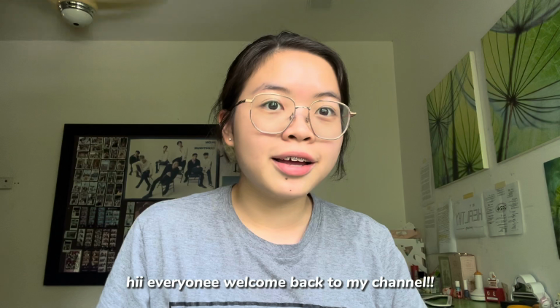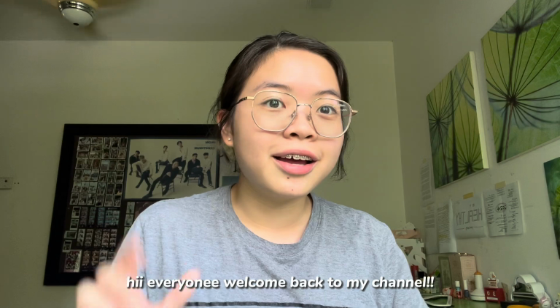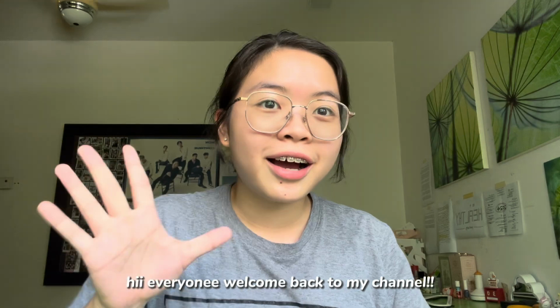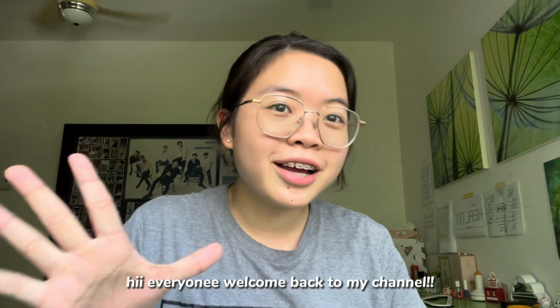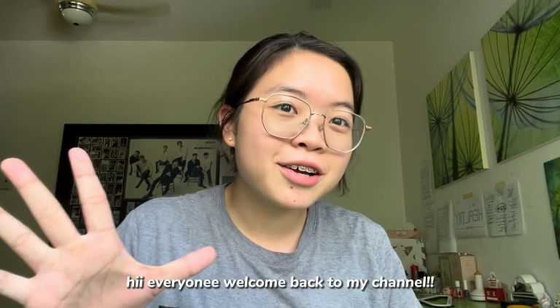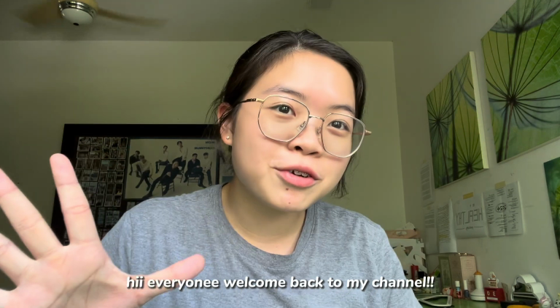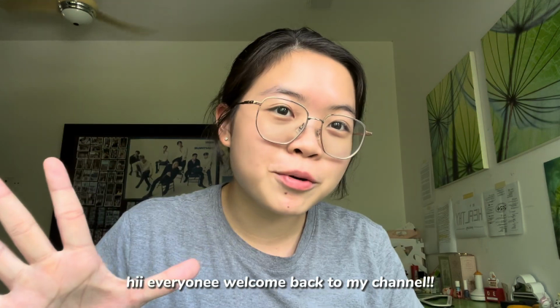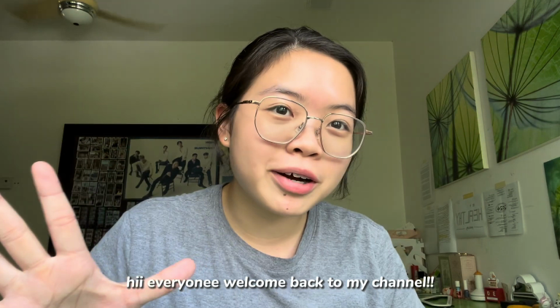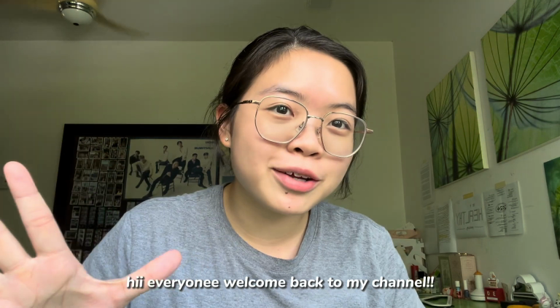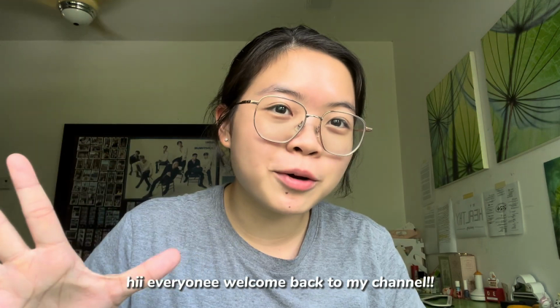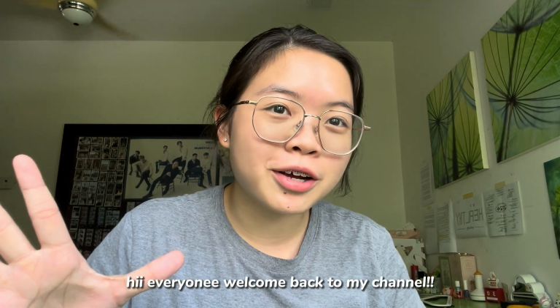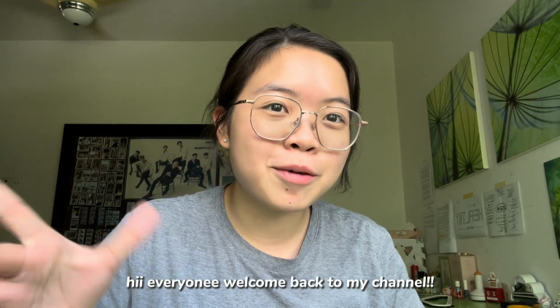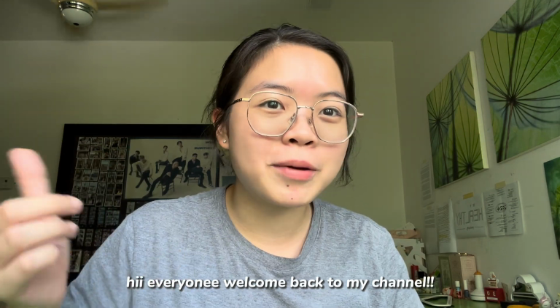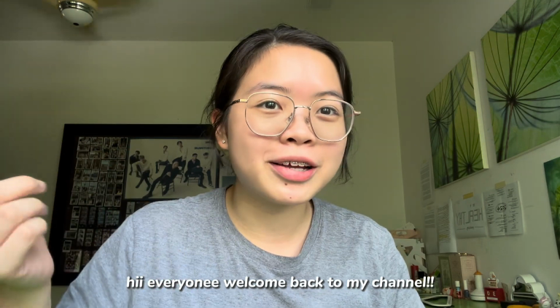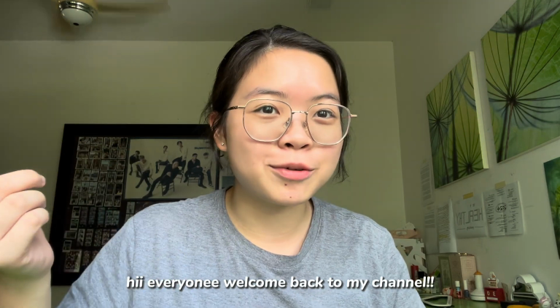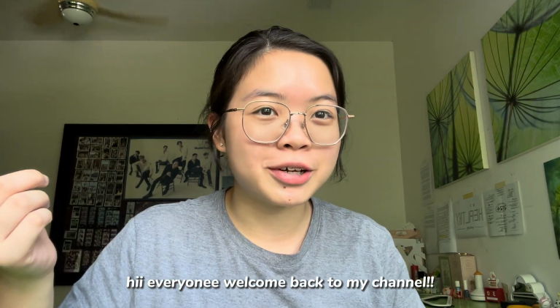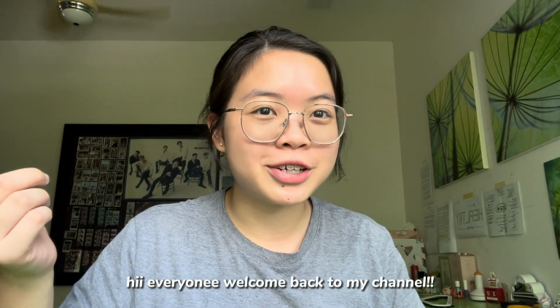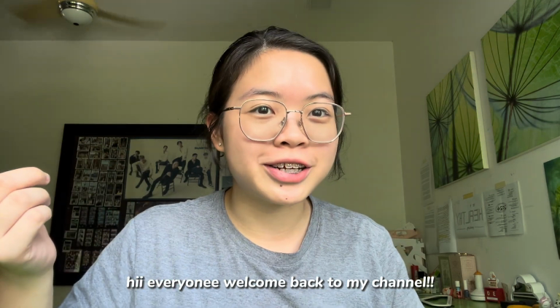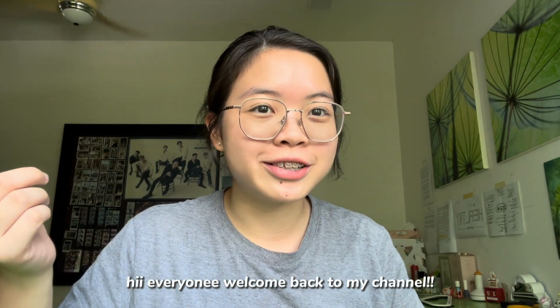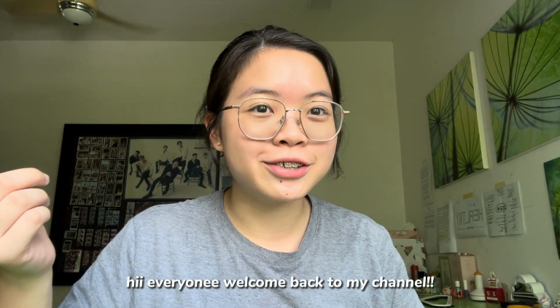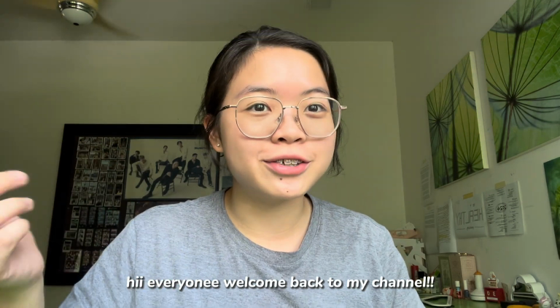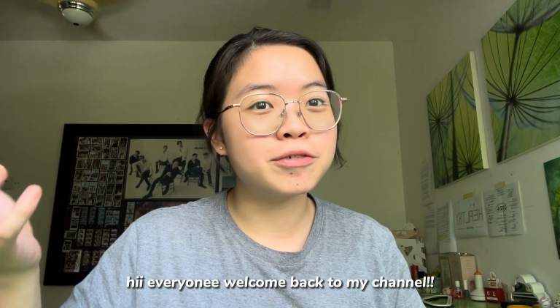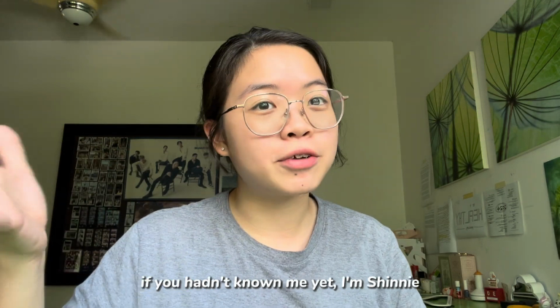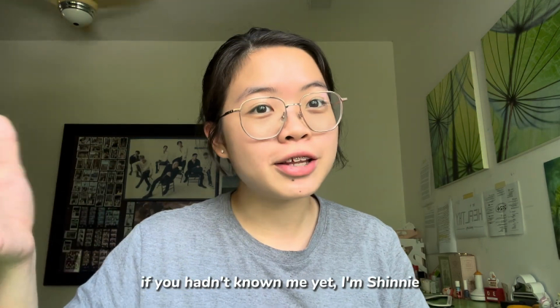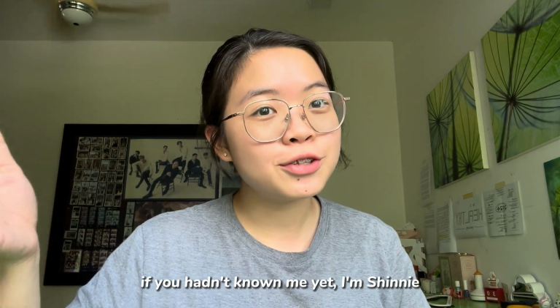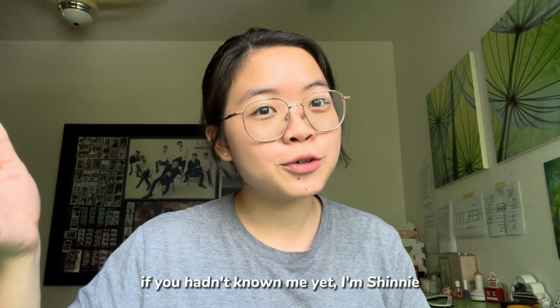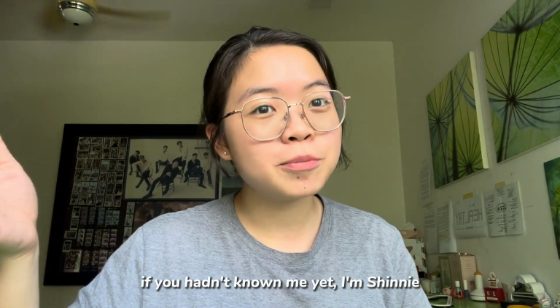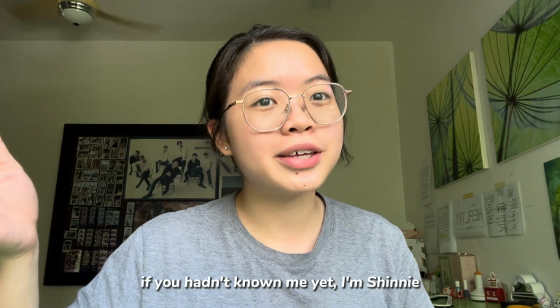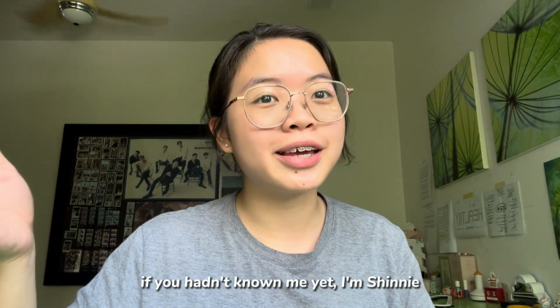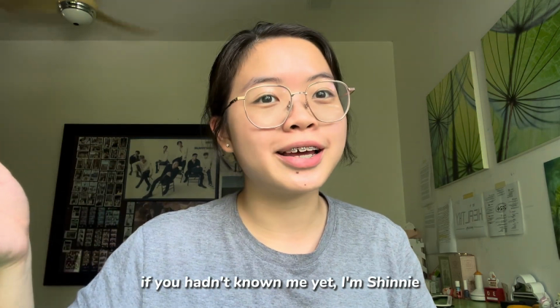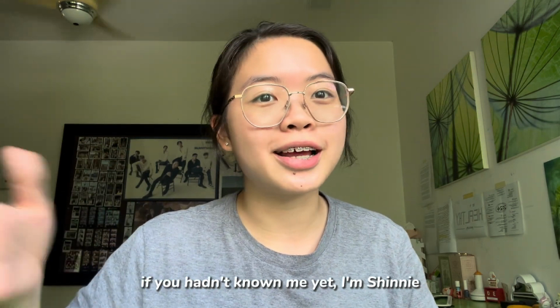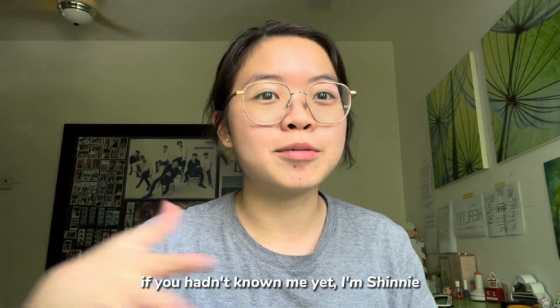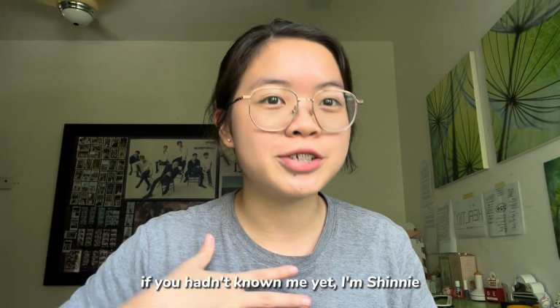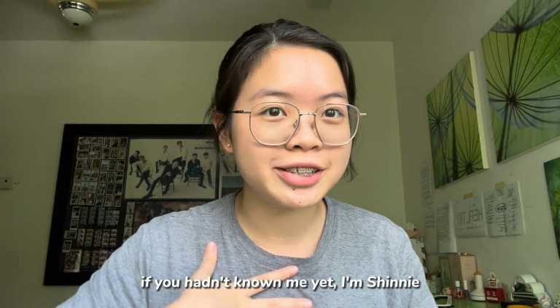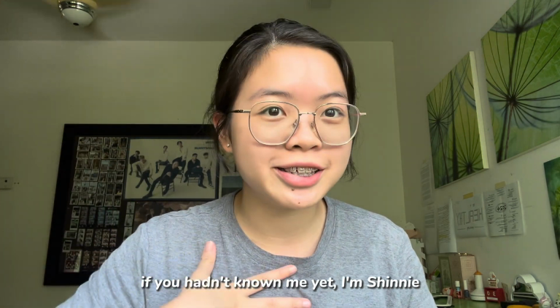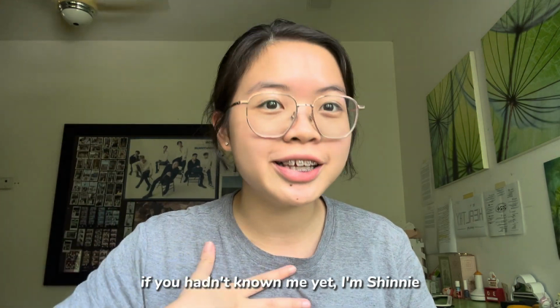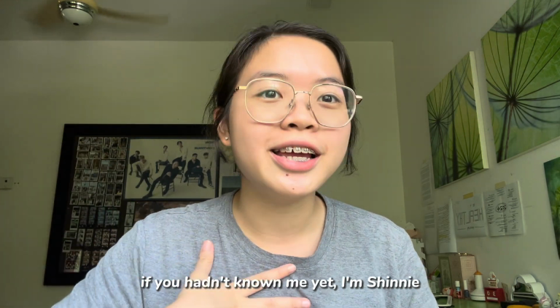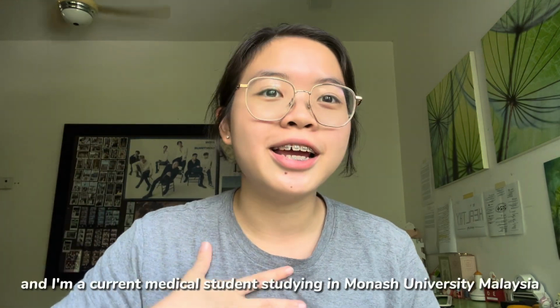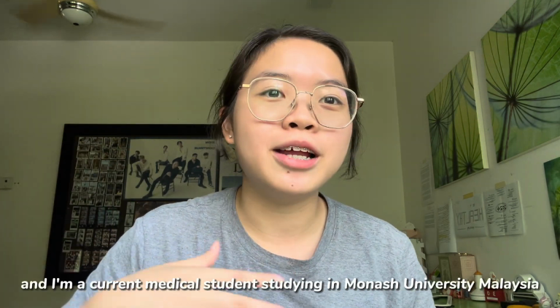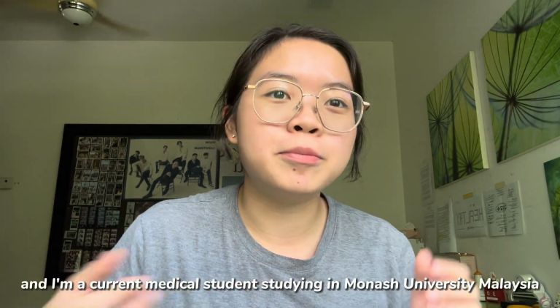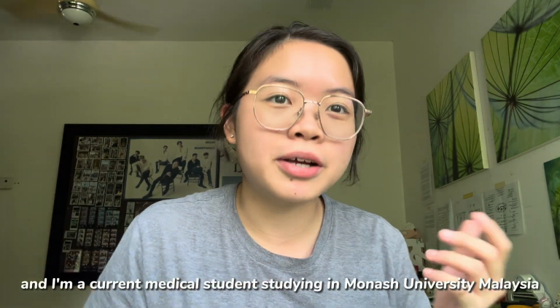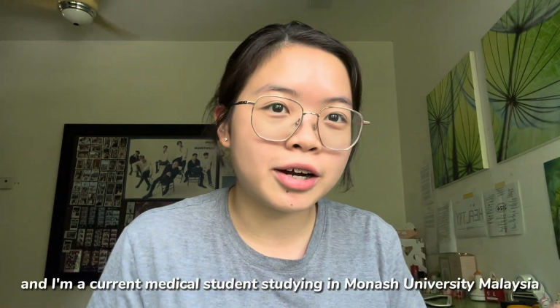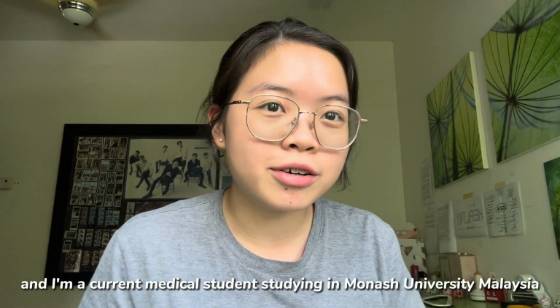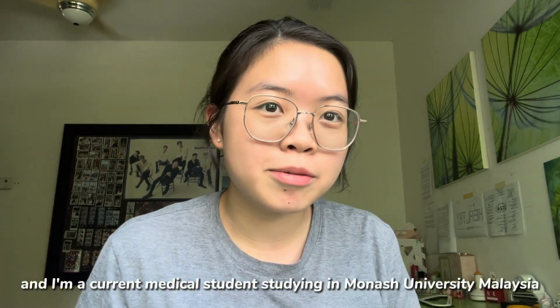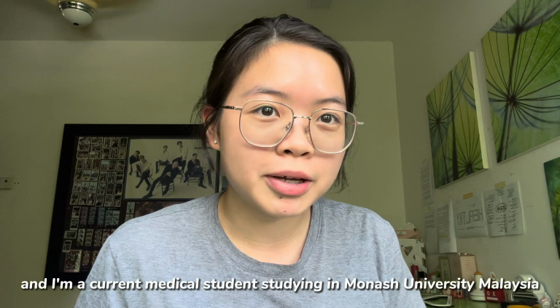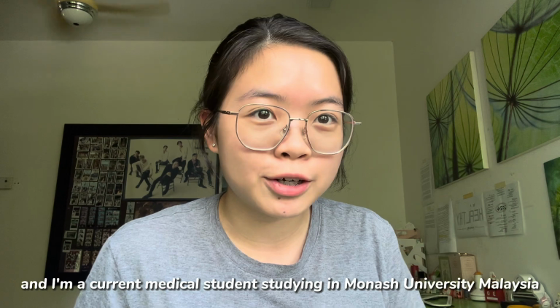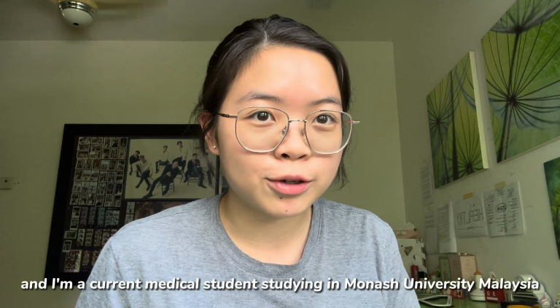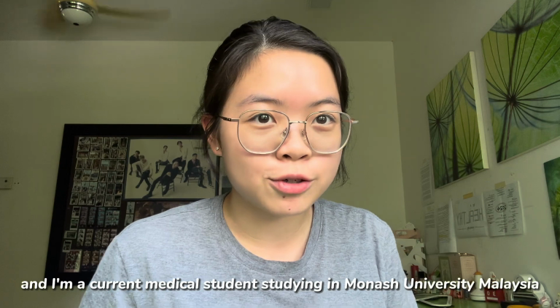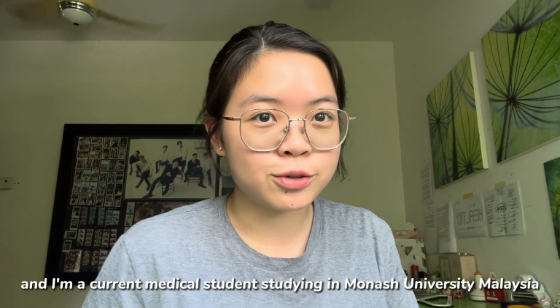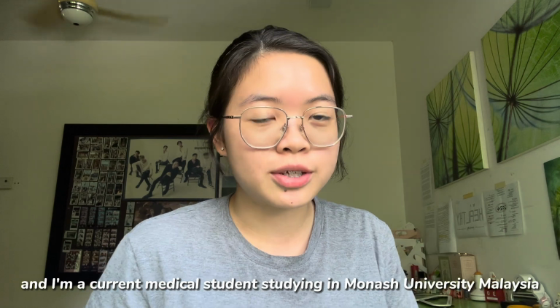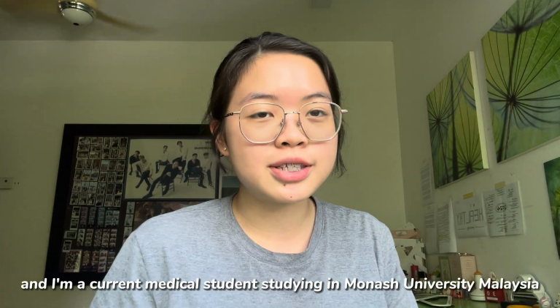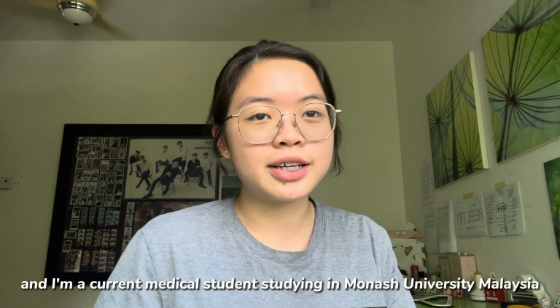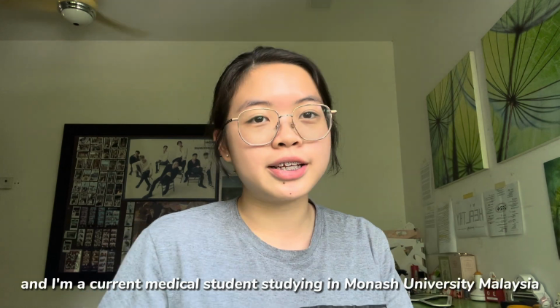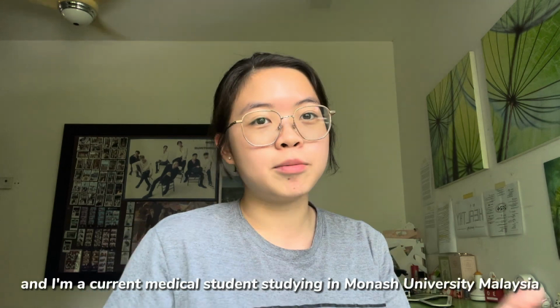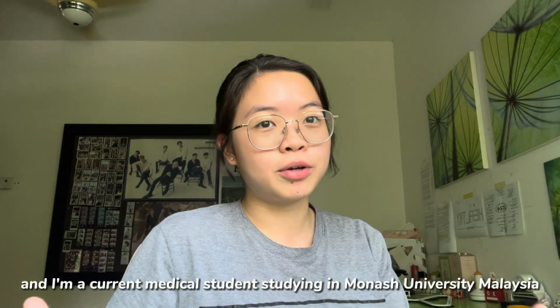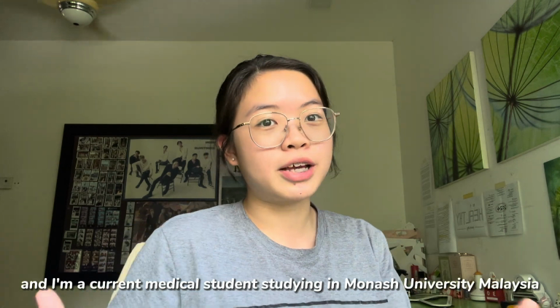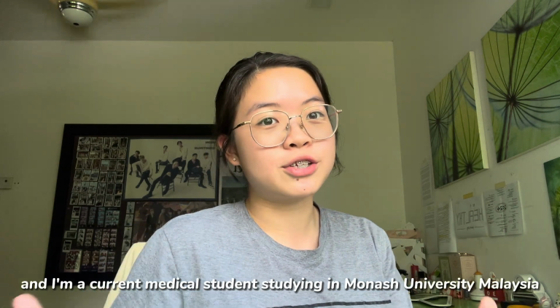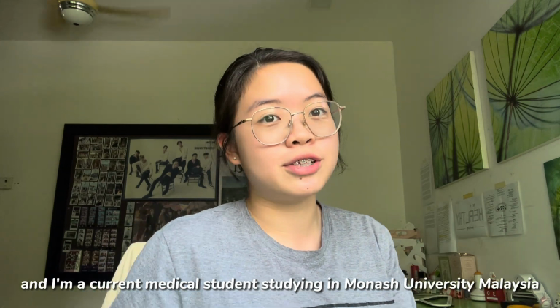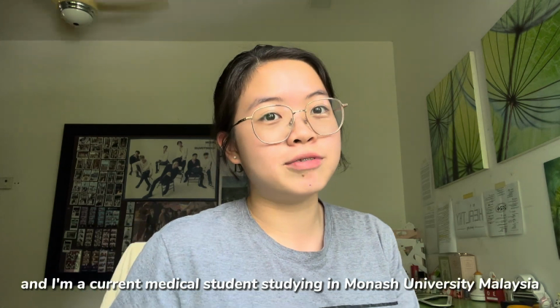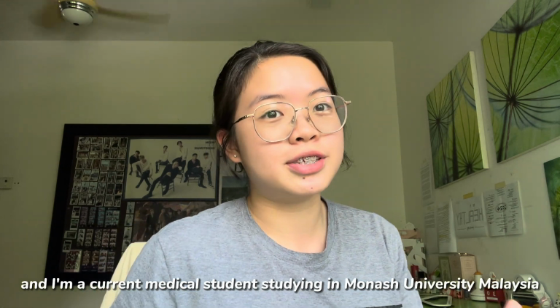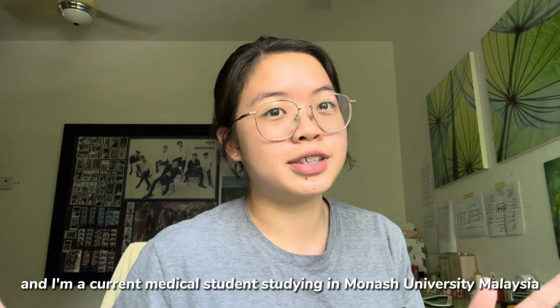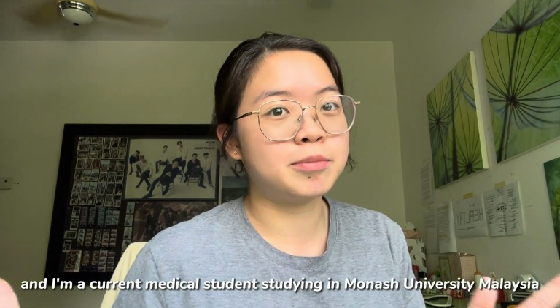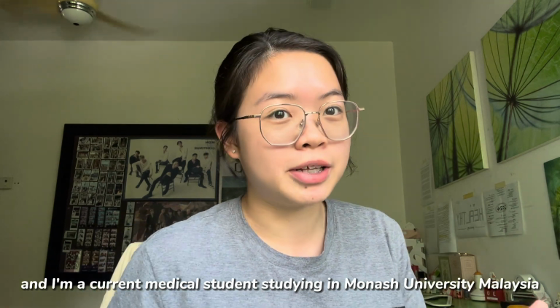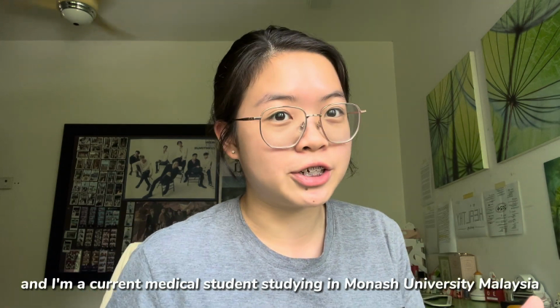Hi everyone, welcome back to my channel. If you hadn't known me yet, I'm Shini, and I'm a current medical student studying at Monash University, Malaysia.